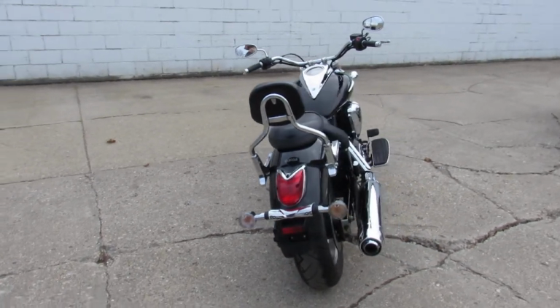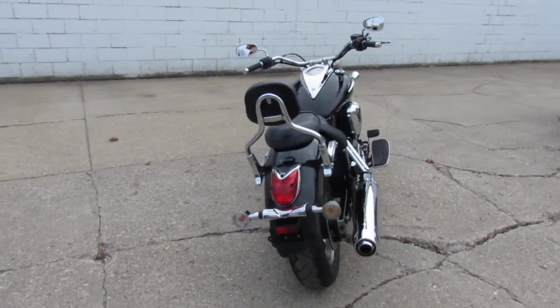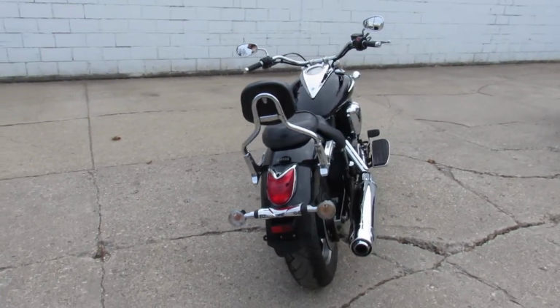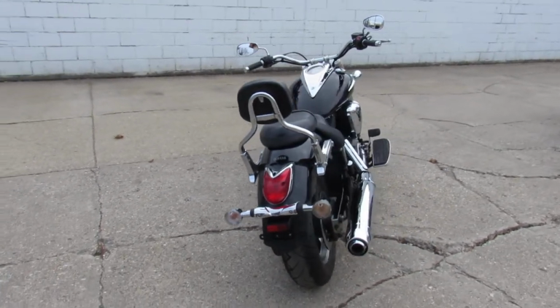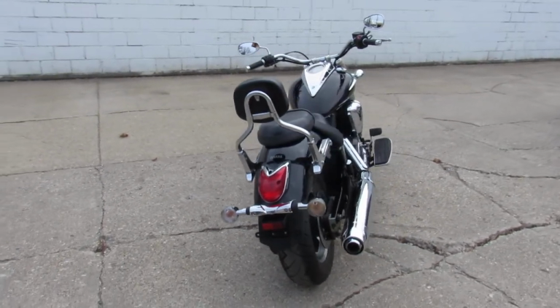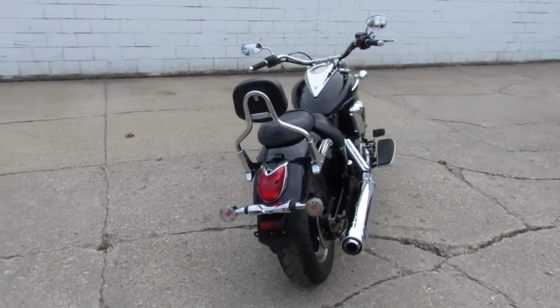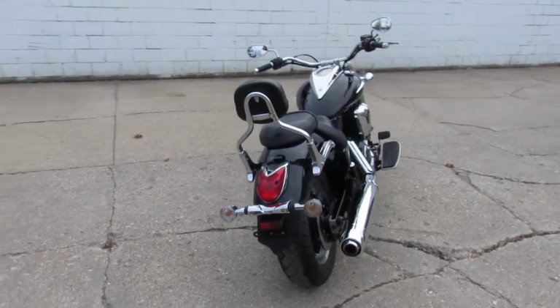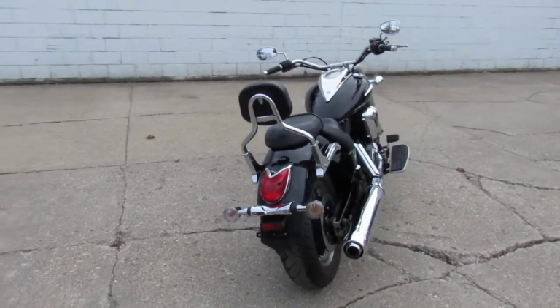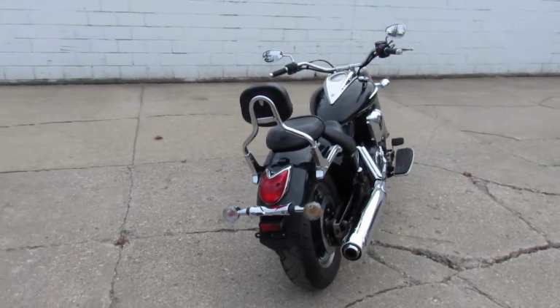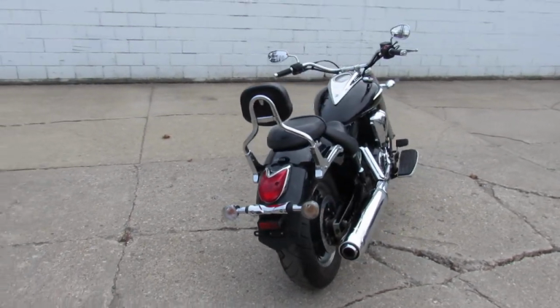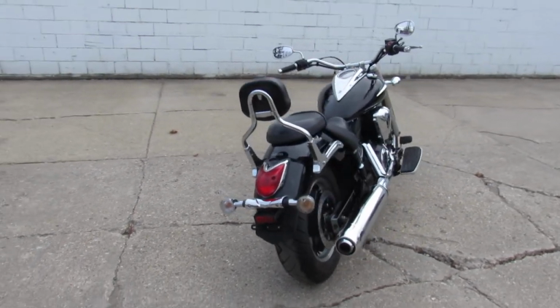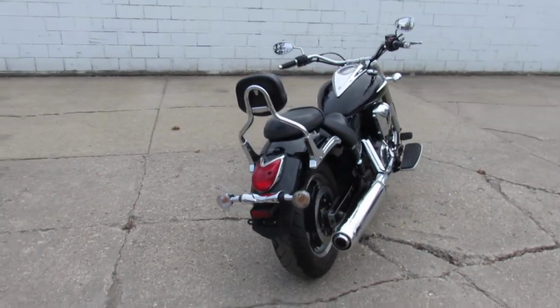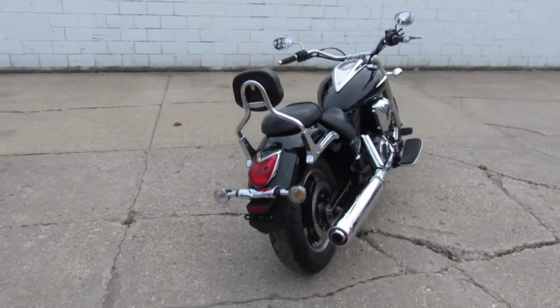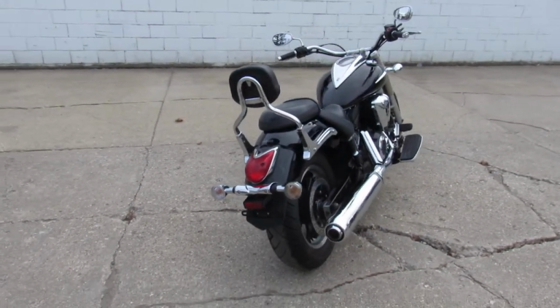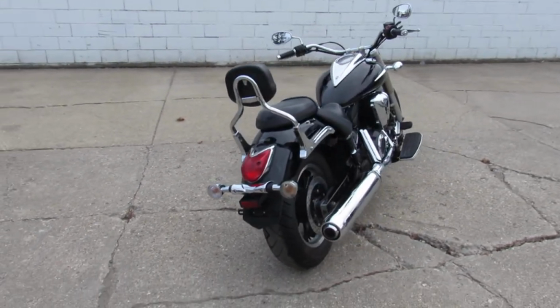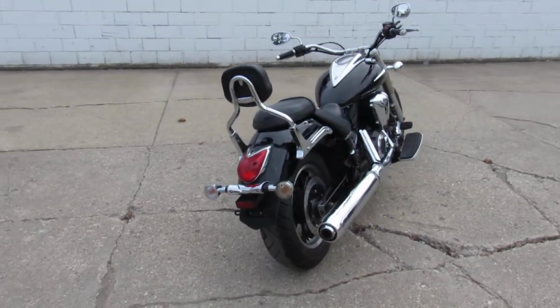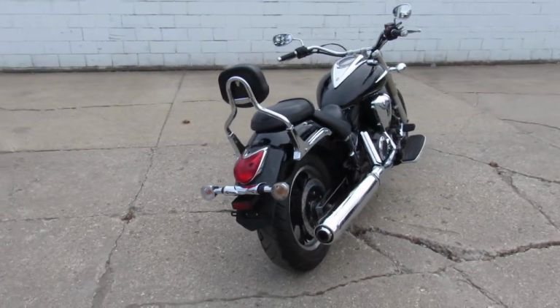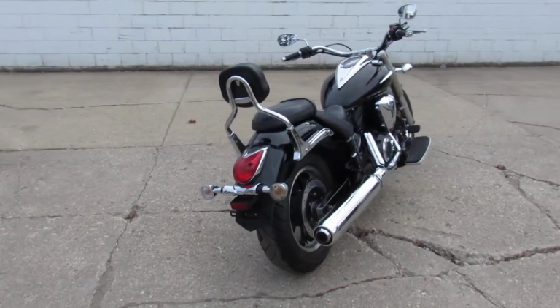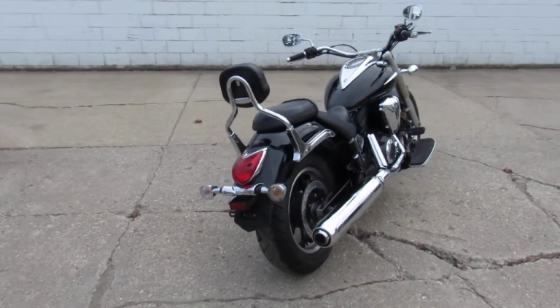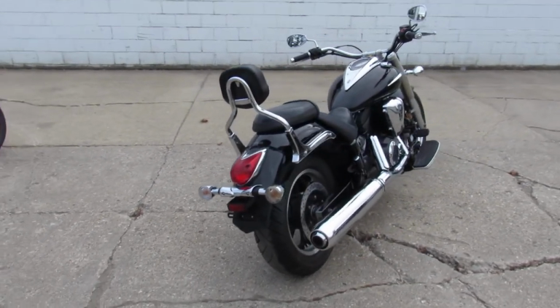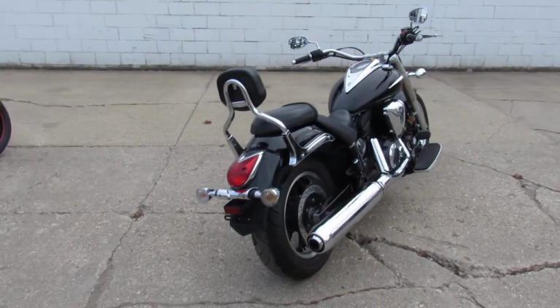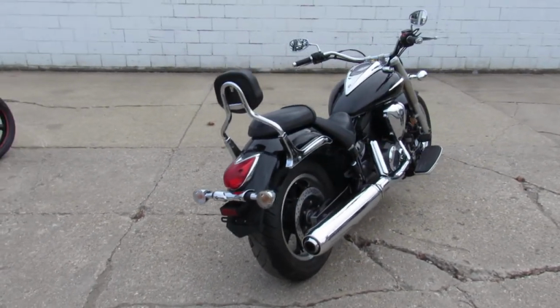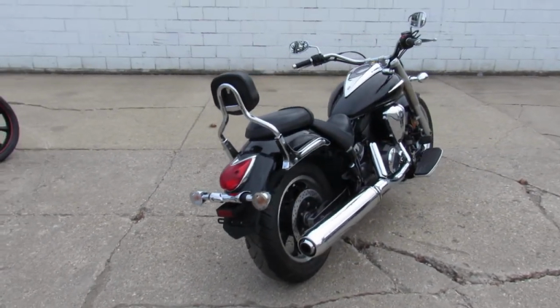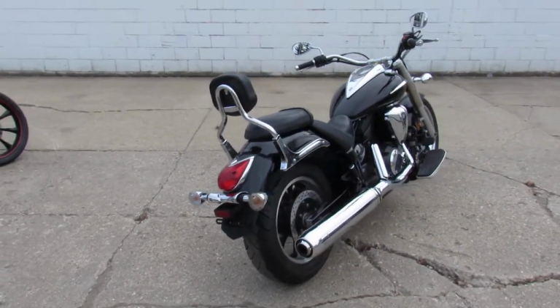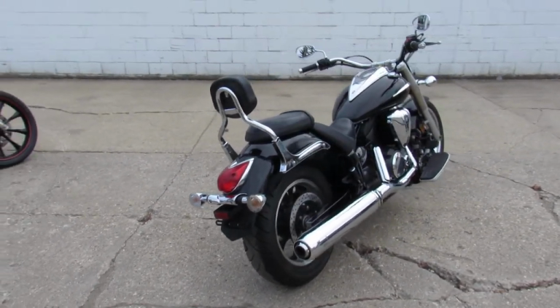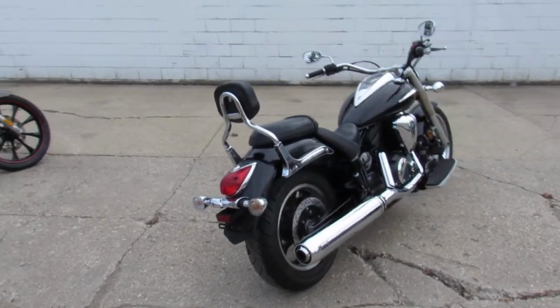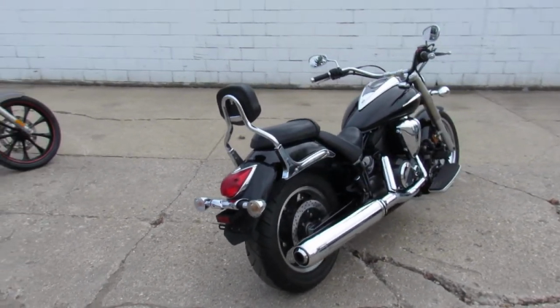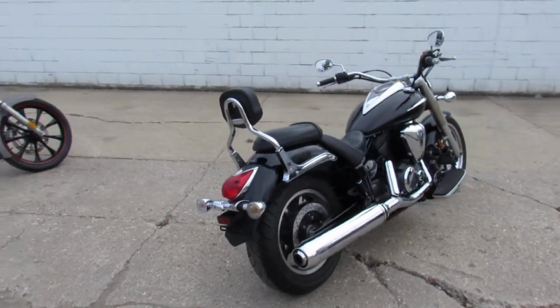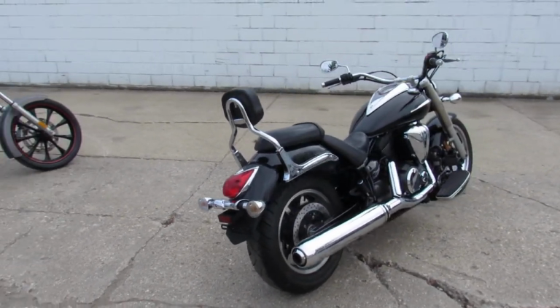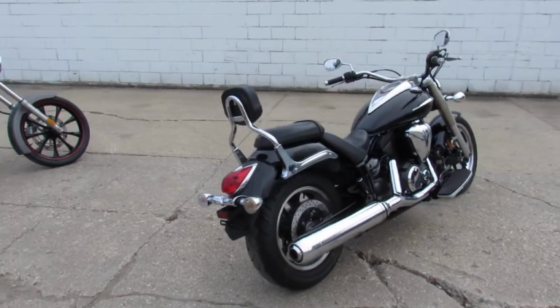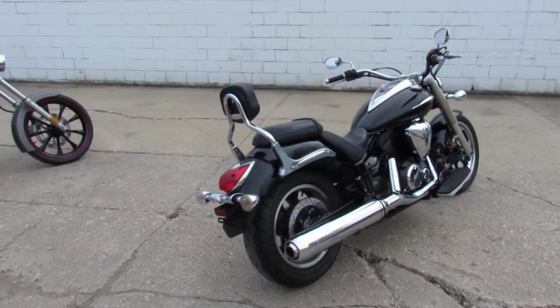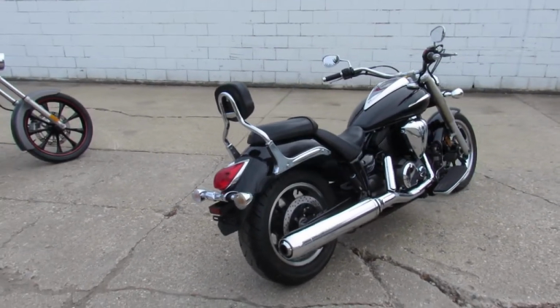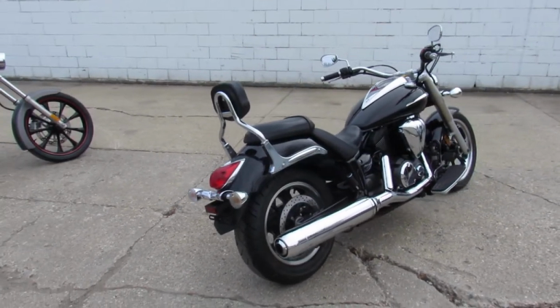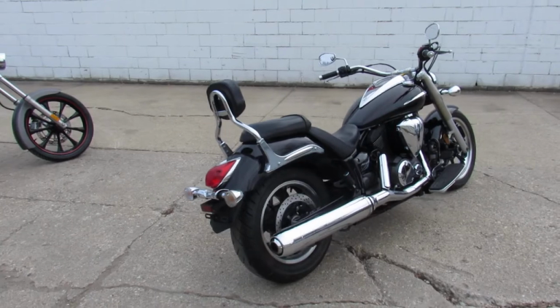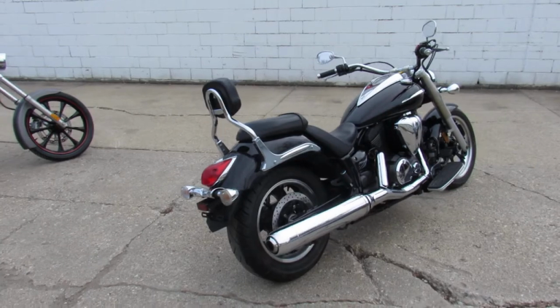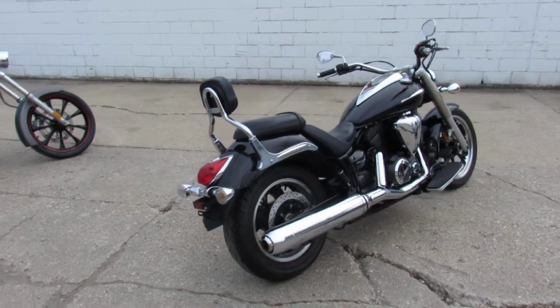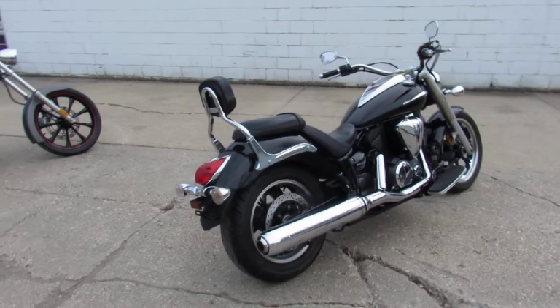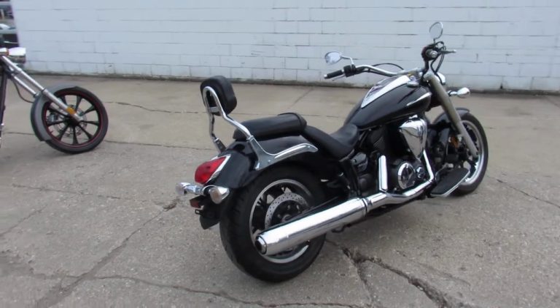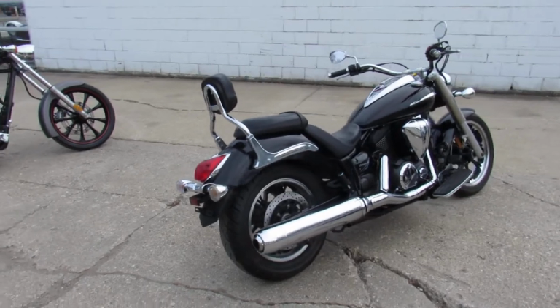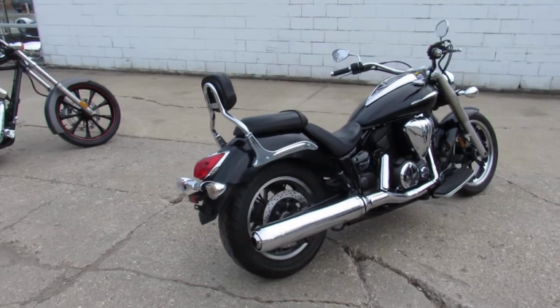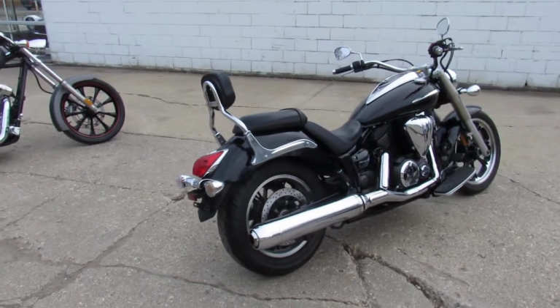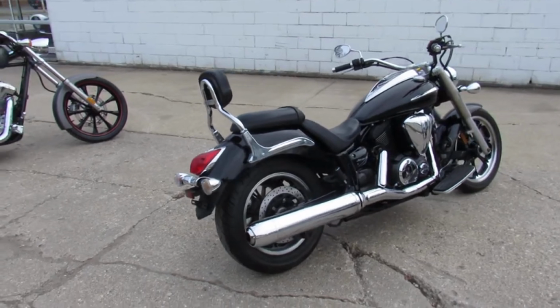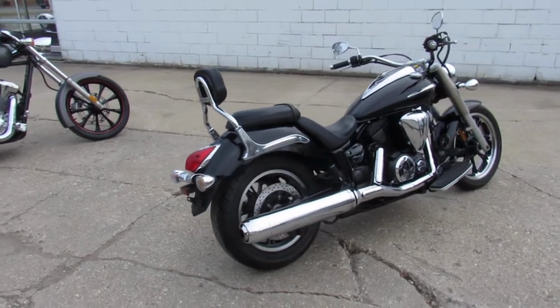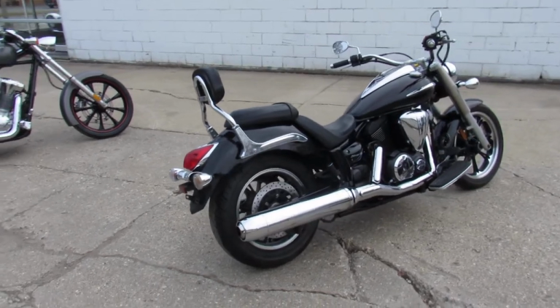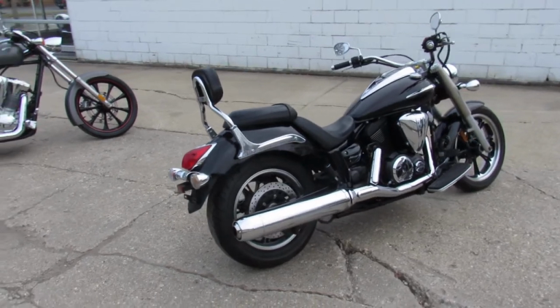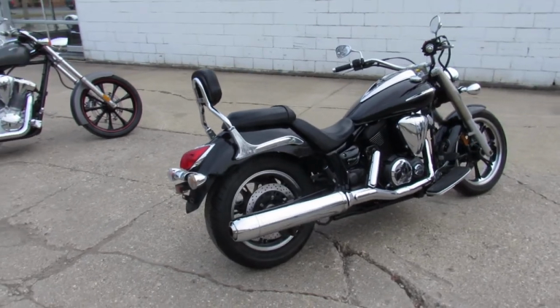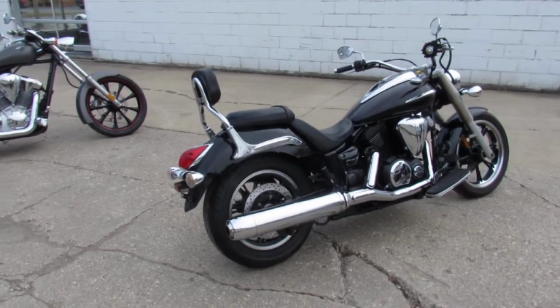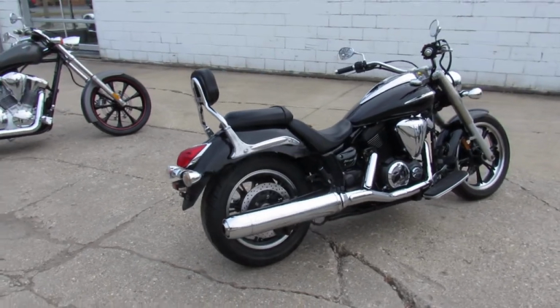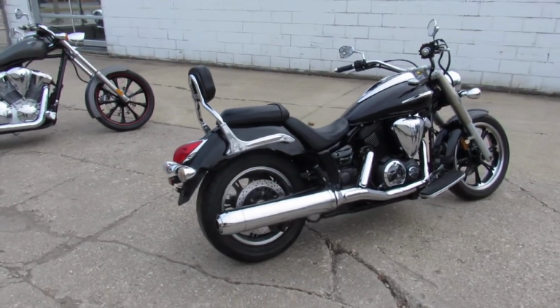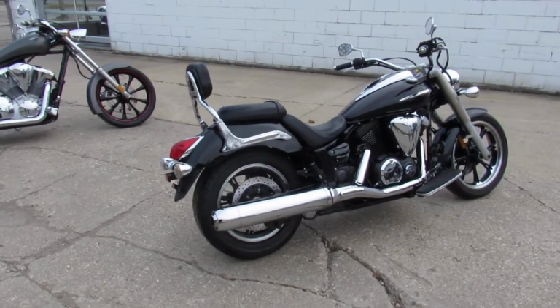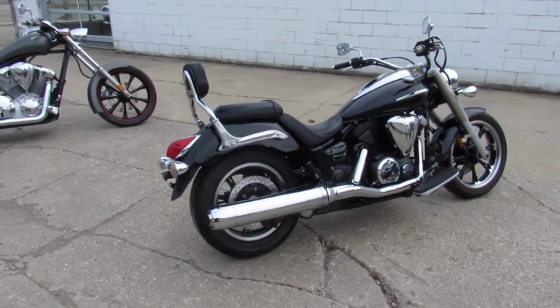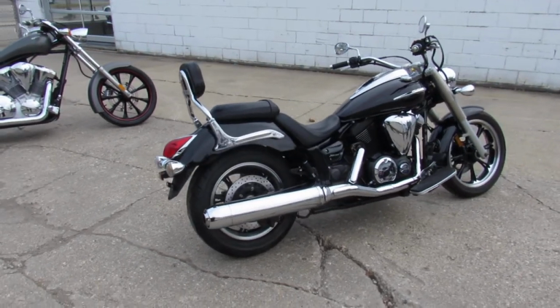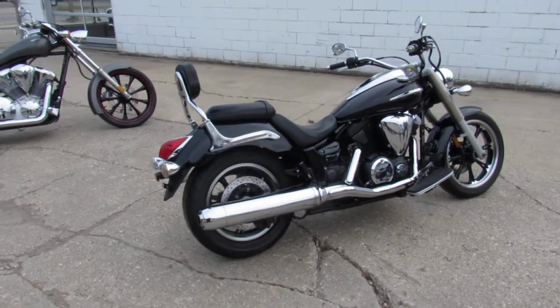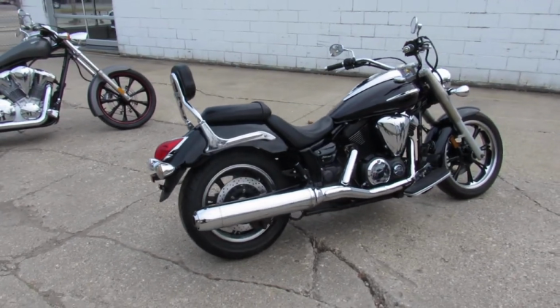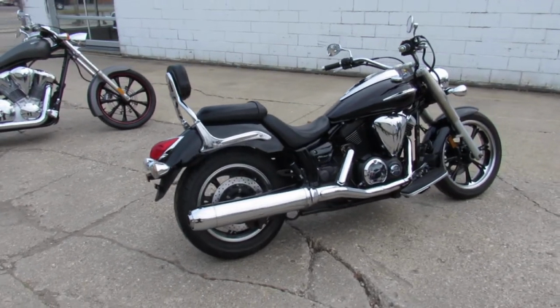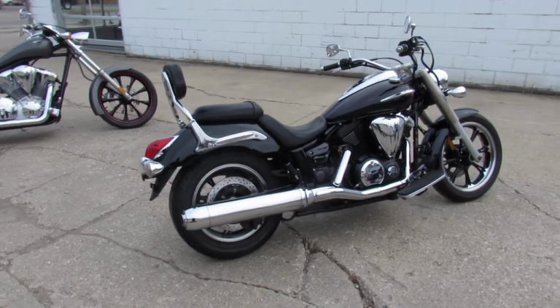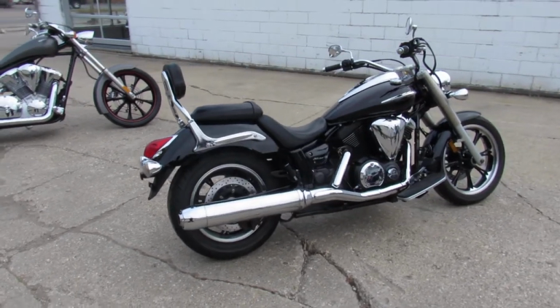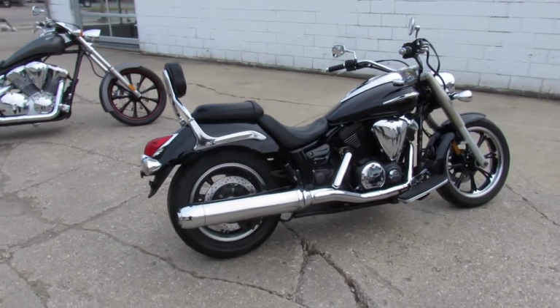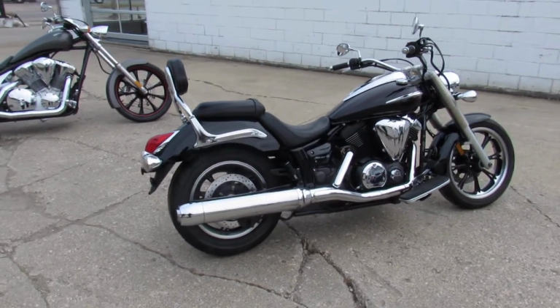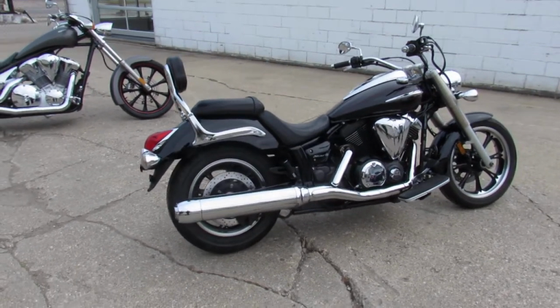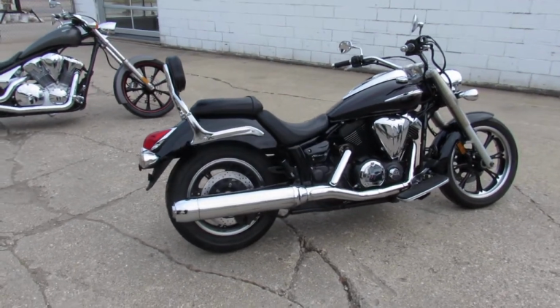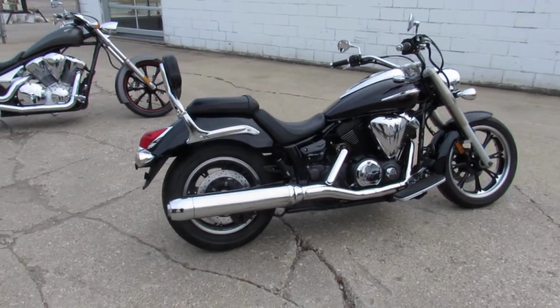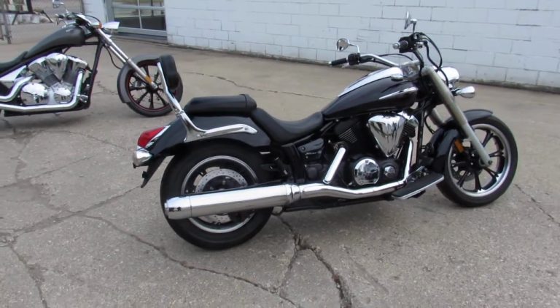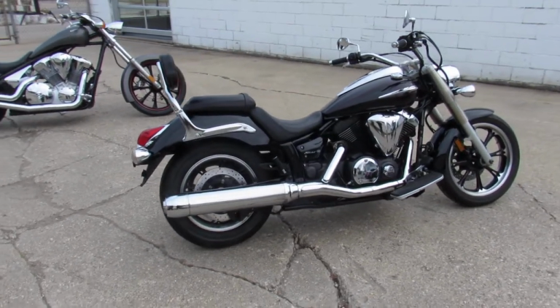Nice clean bike, all stock. Paint, chrome, shine like new. Runs strong and needs nothing guys.